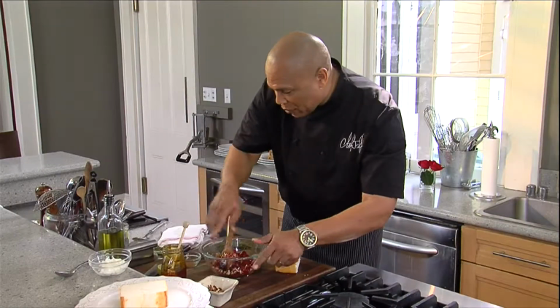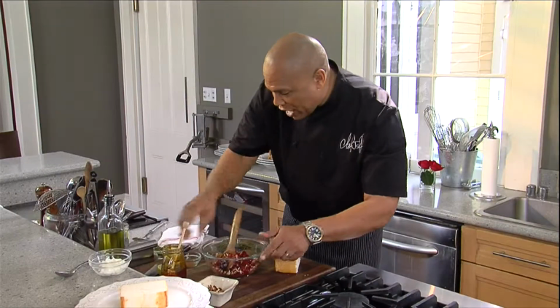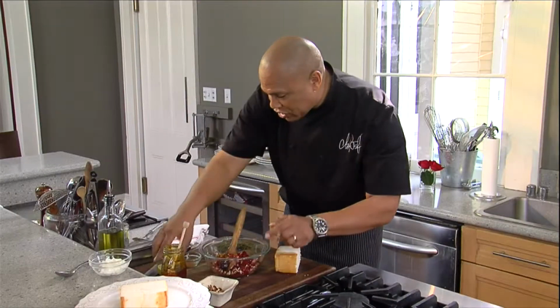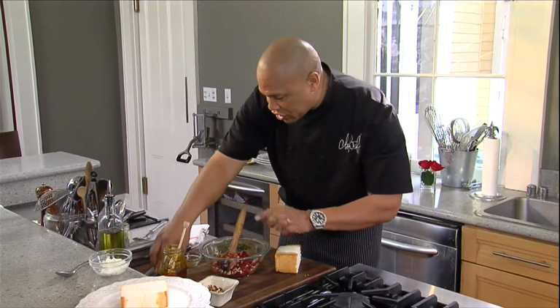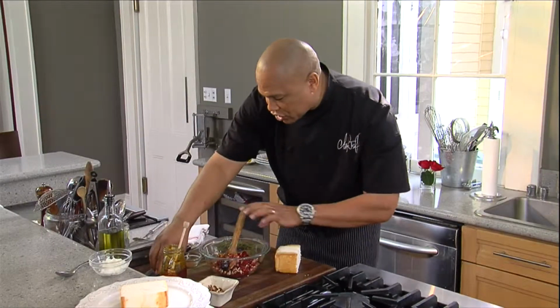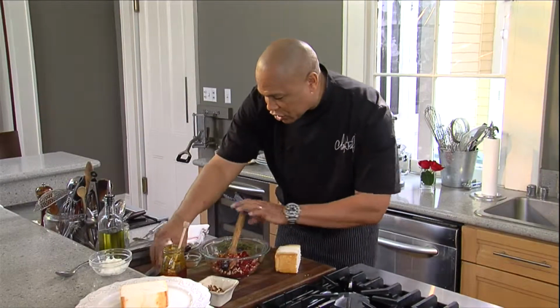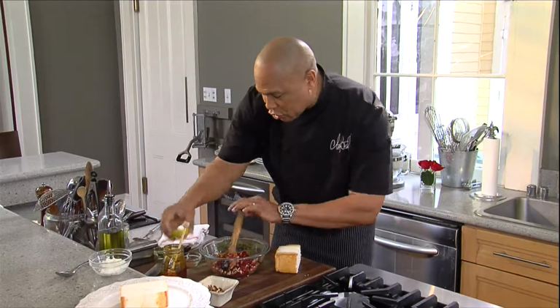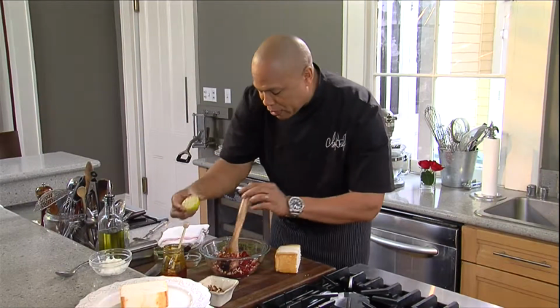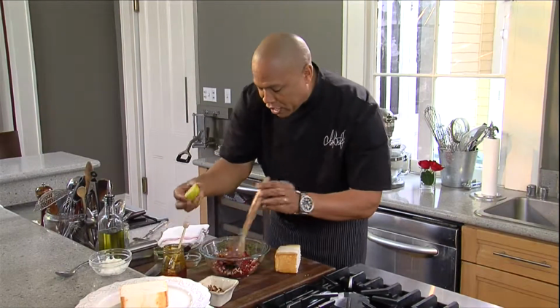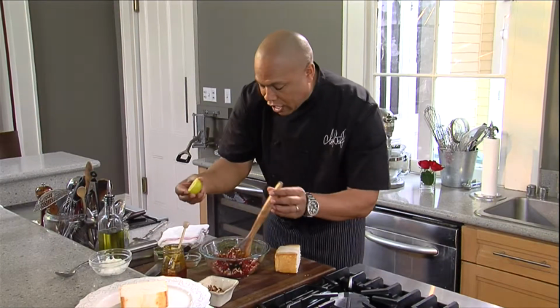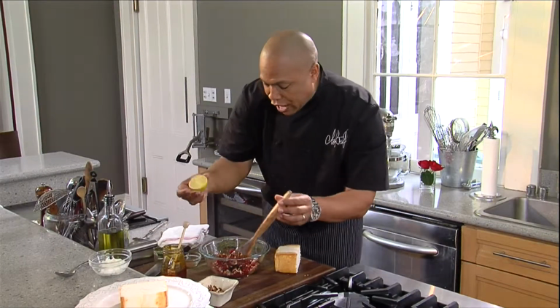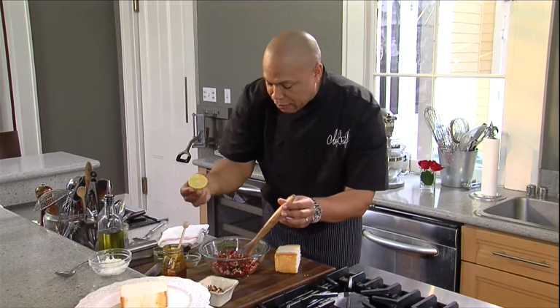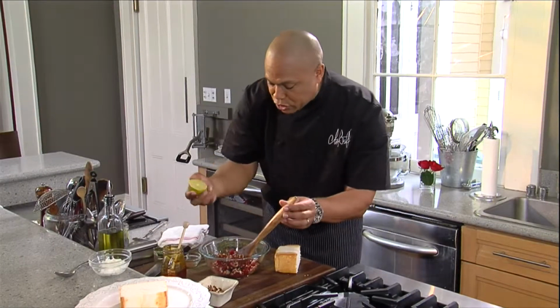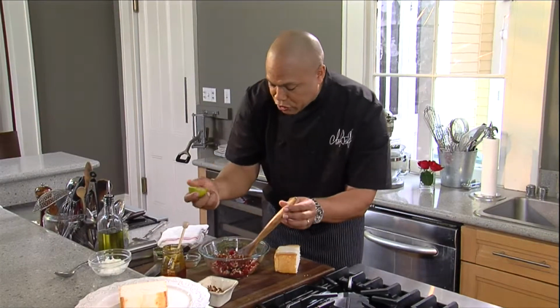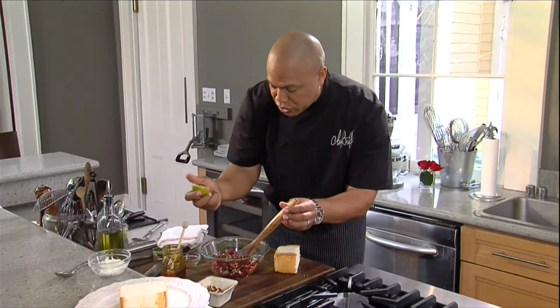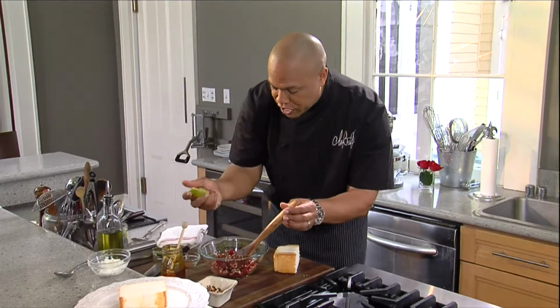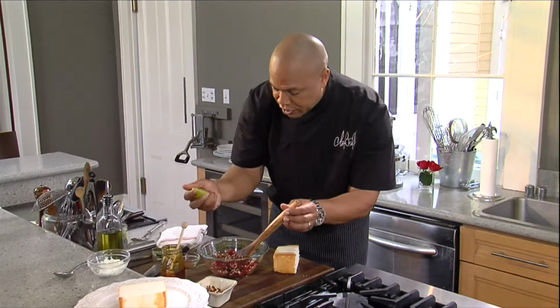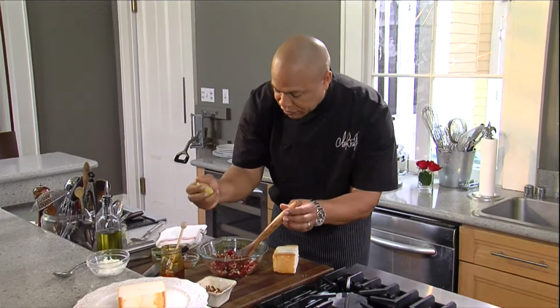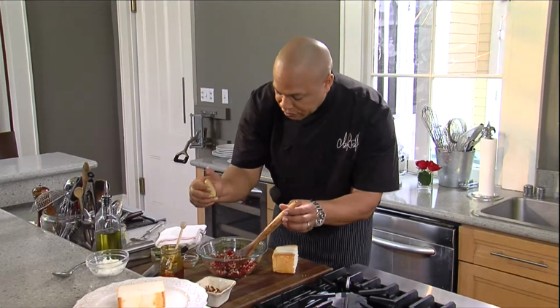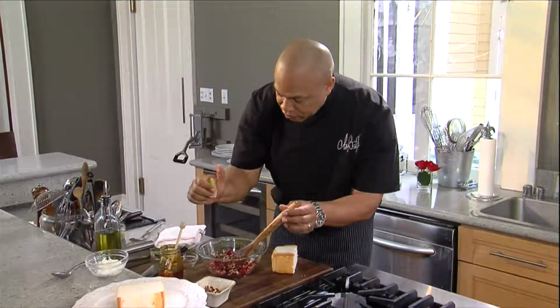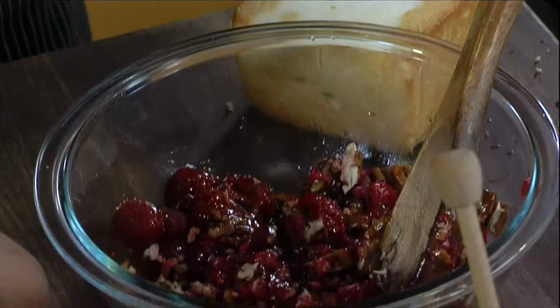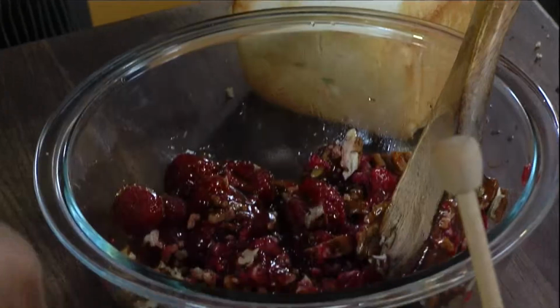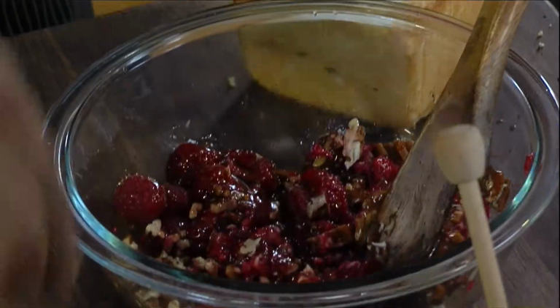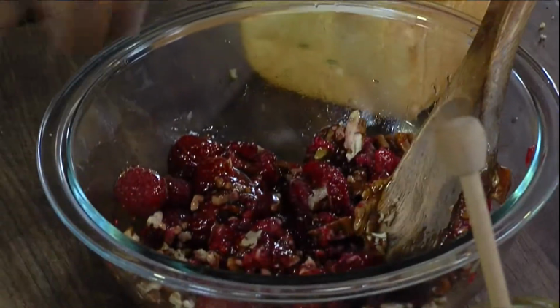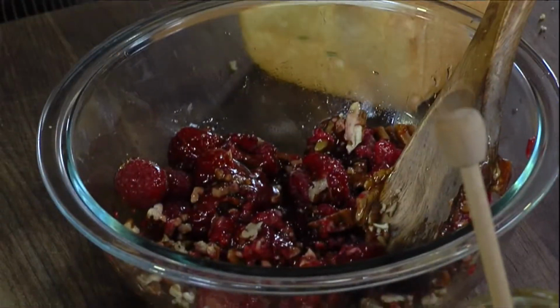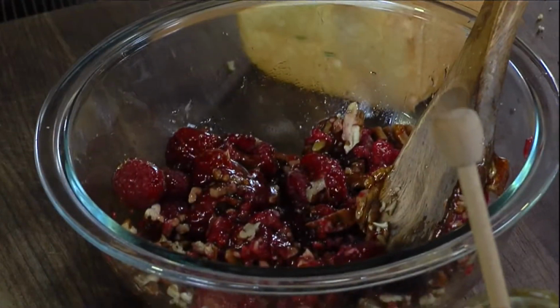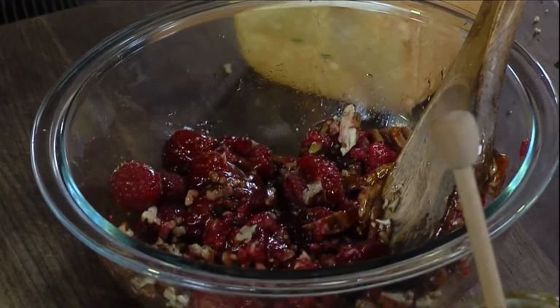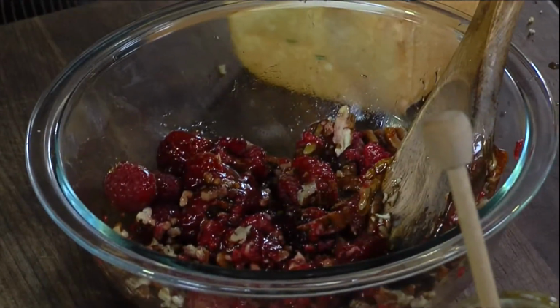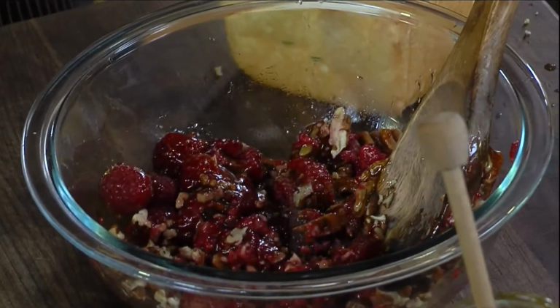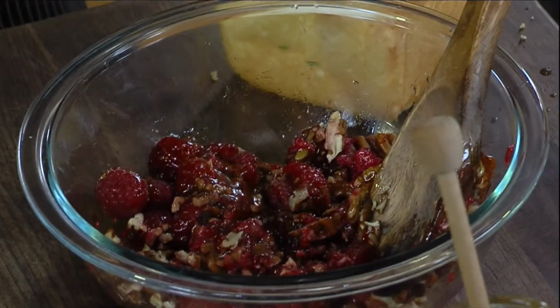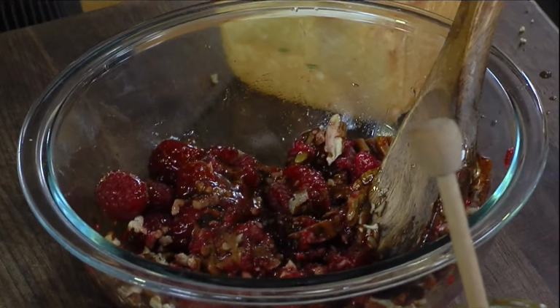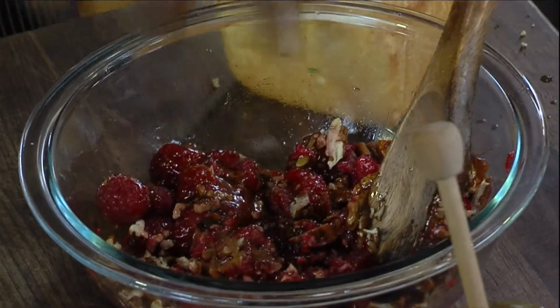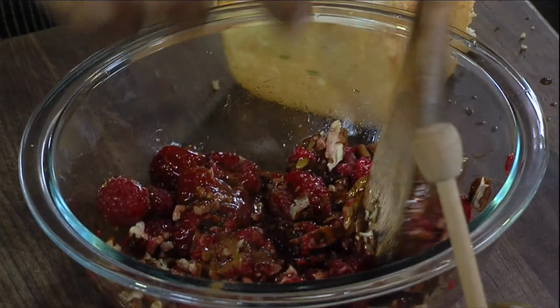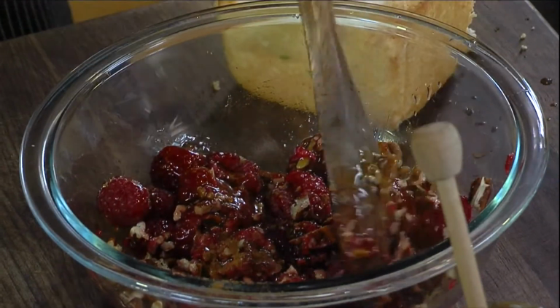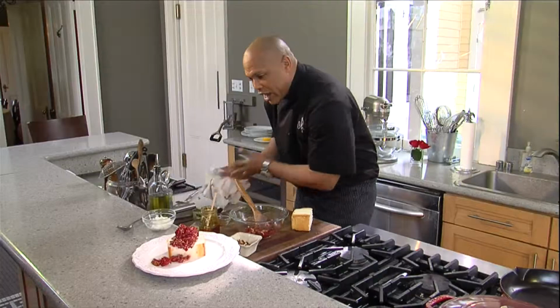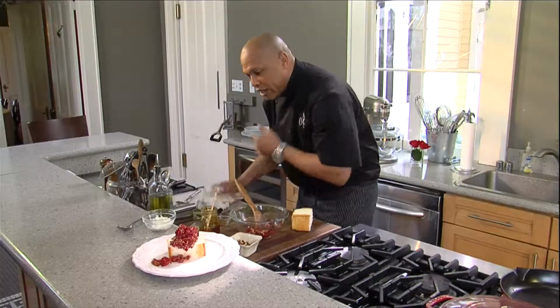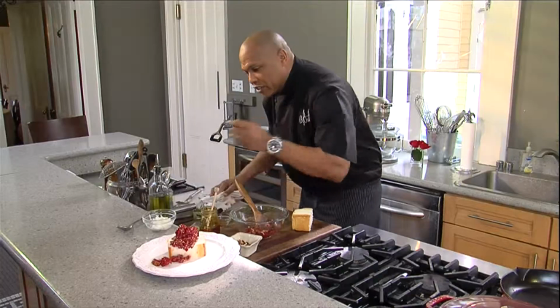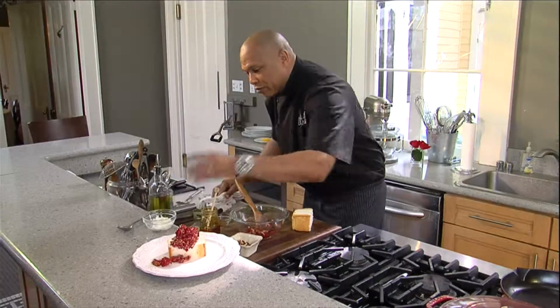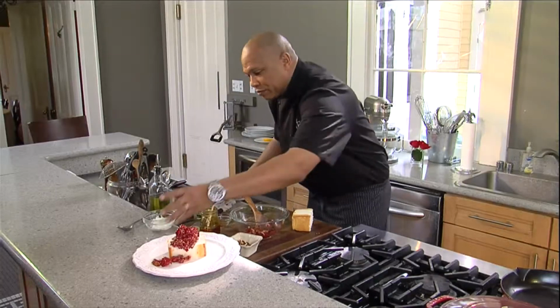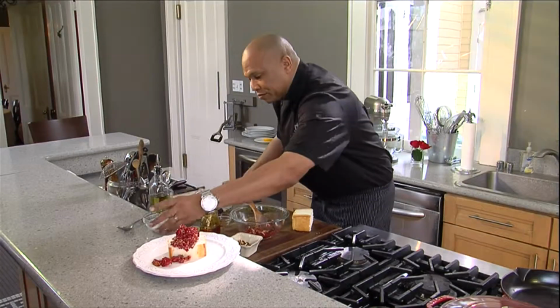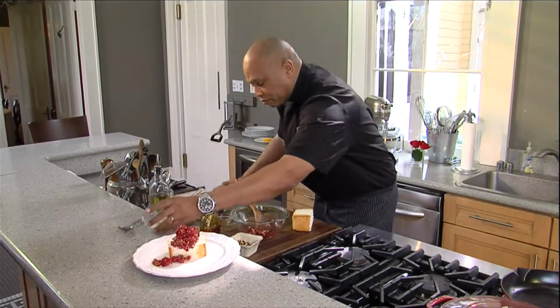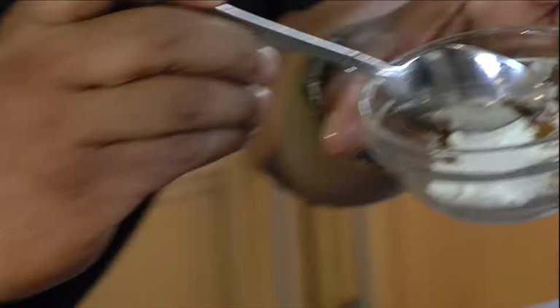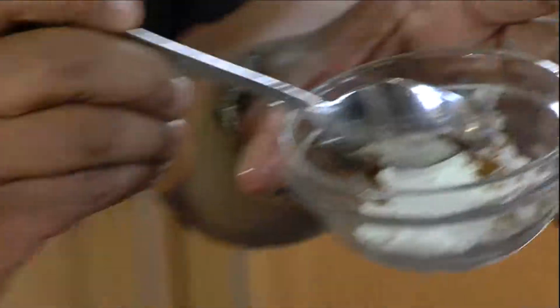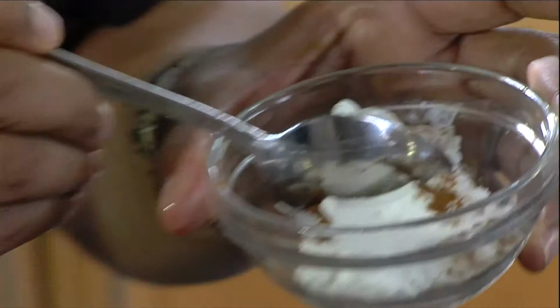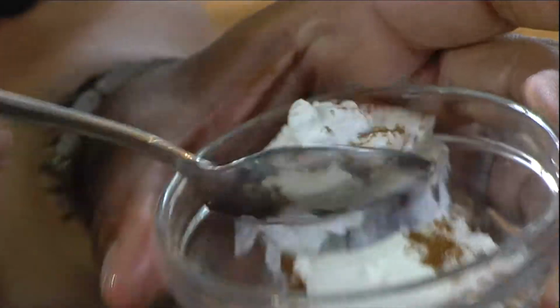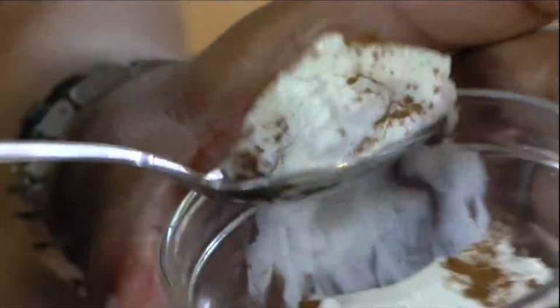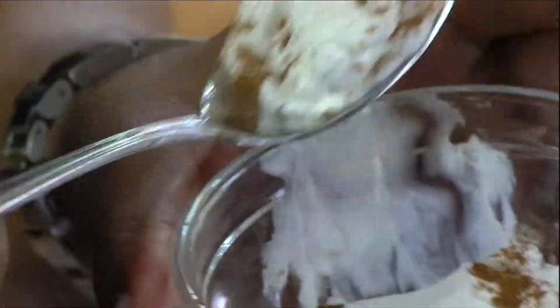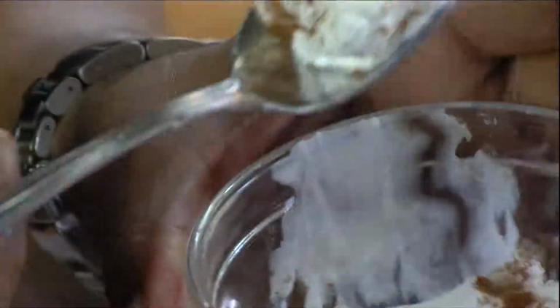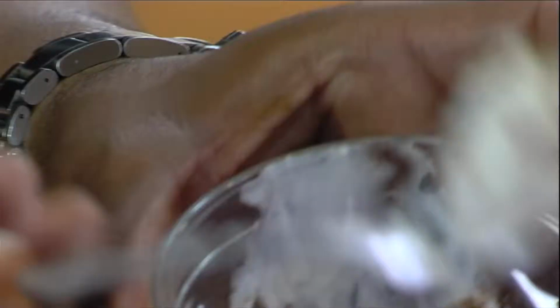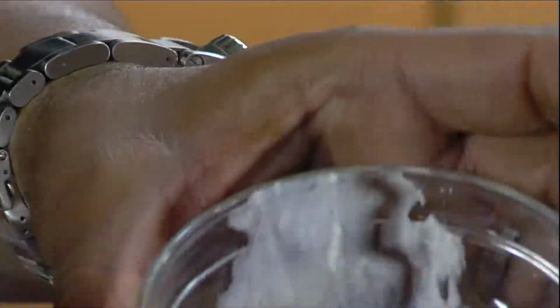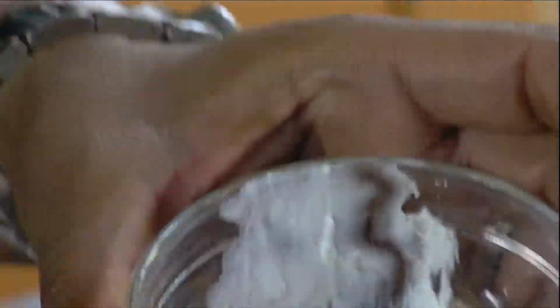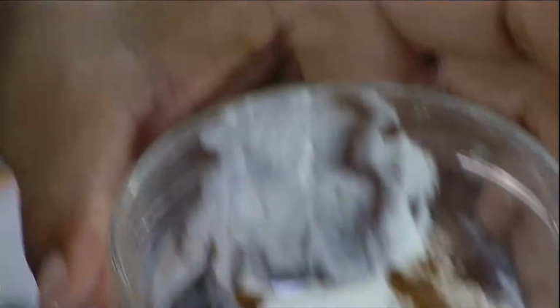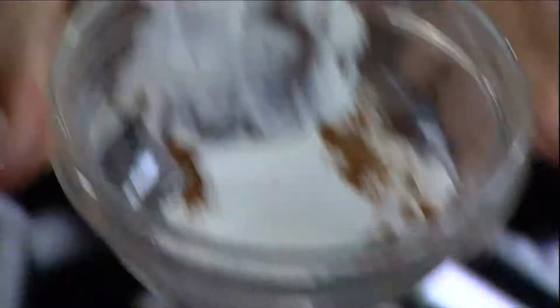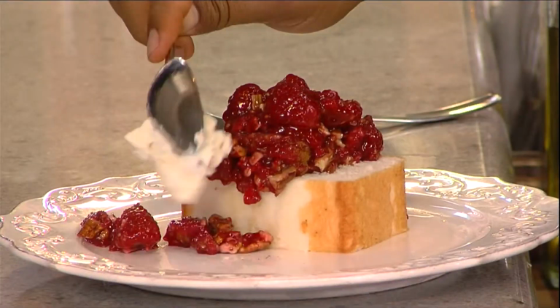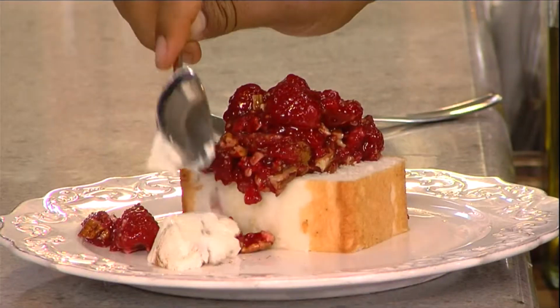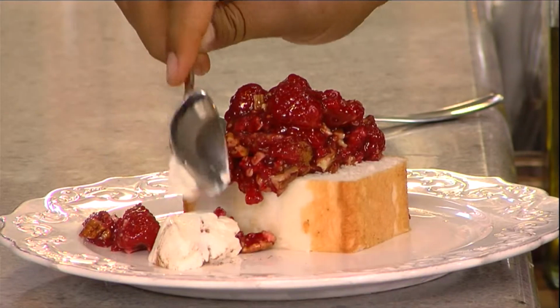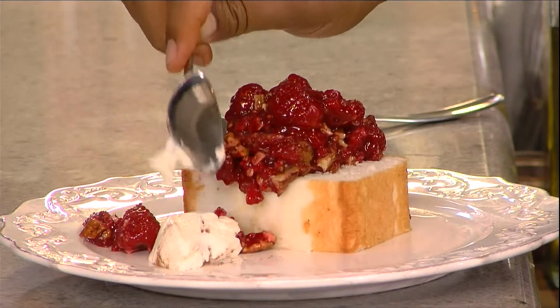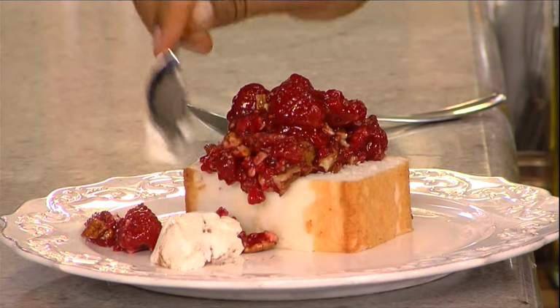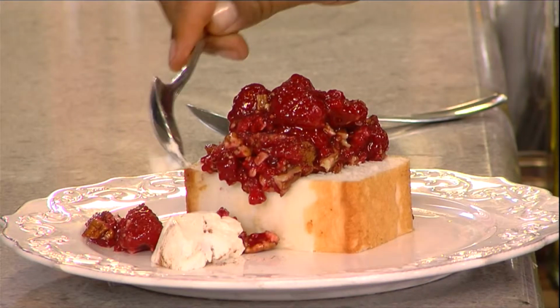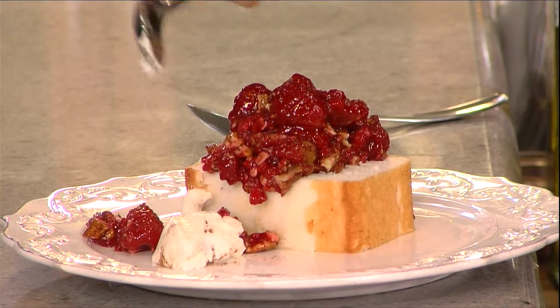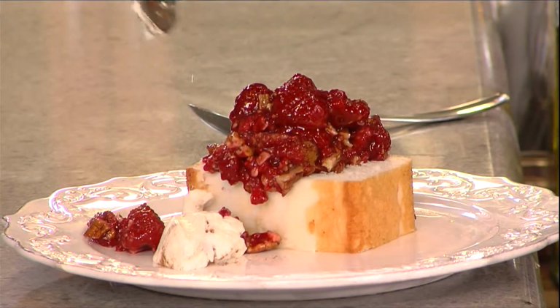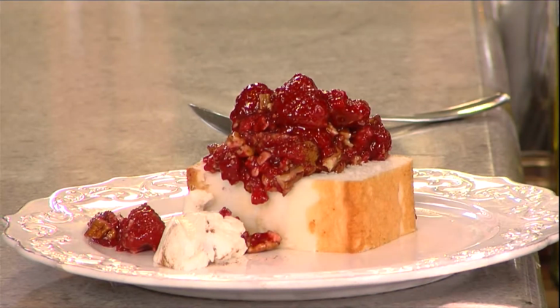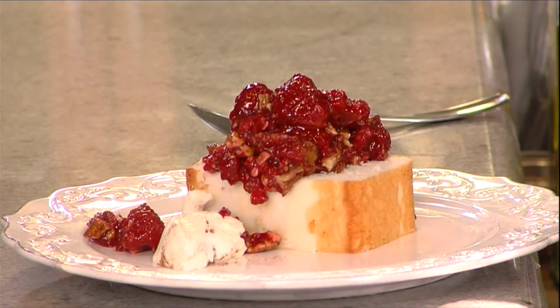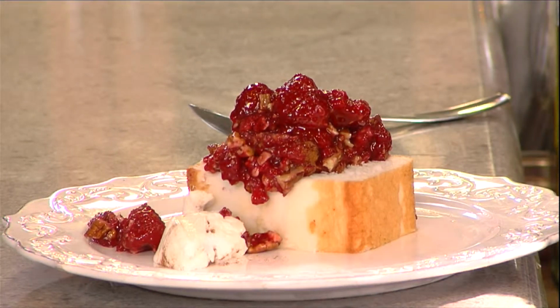I'm gonna add just a little bit of lime juice here, a pinch of cinnamon. We got some Greek yogurt — put a nice little dabble.